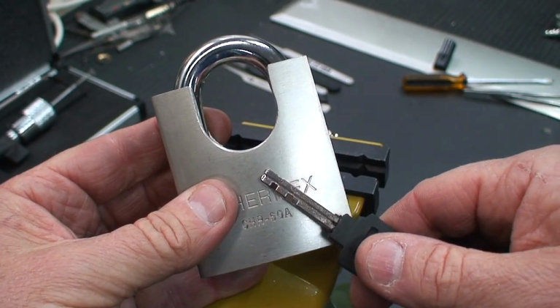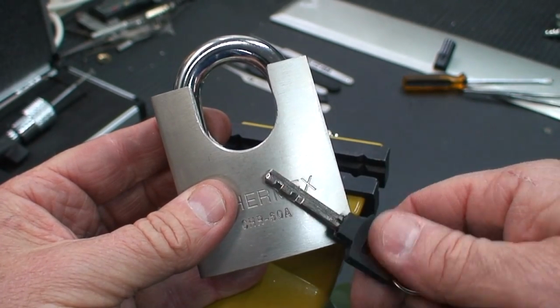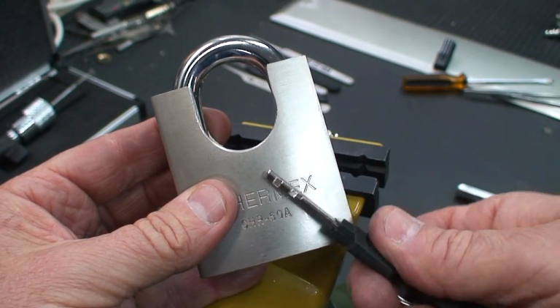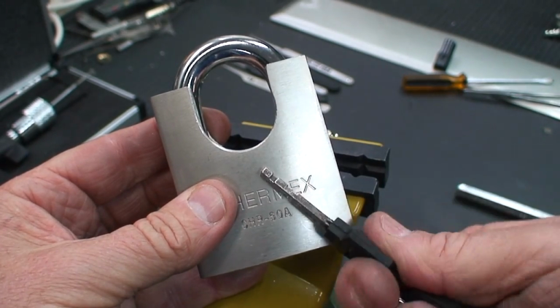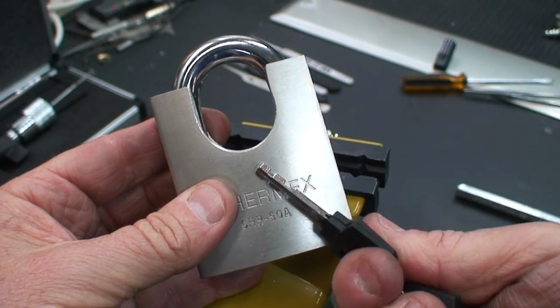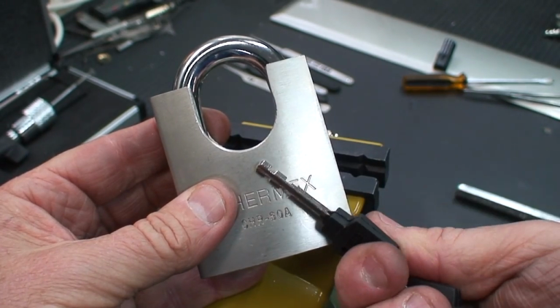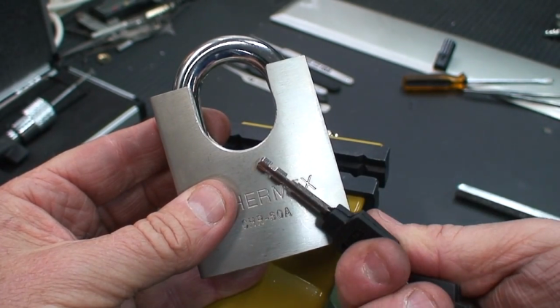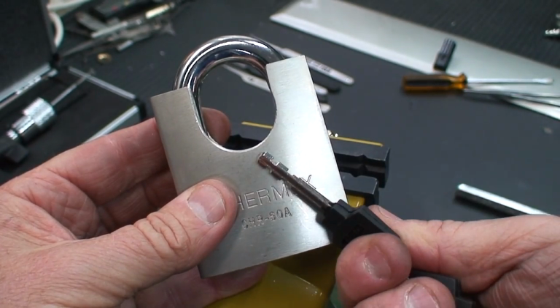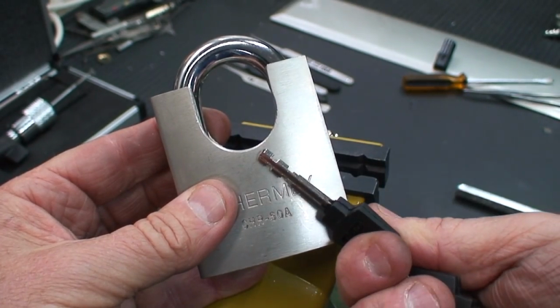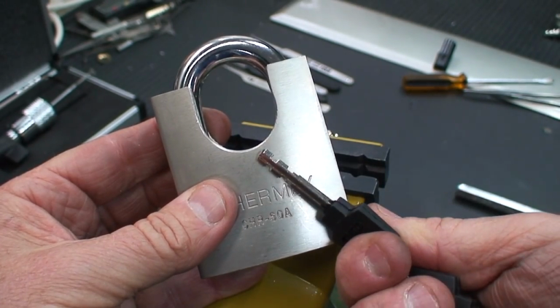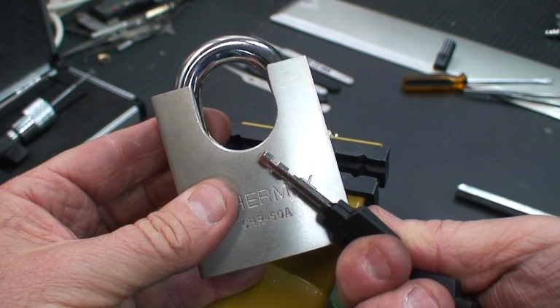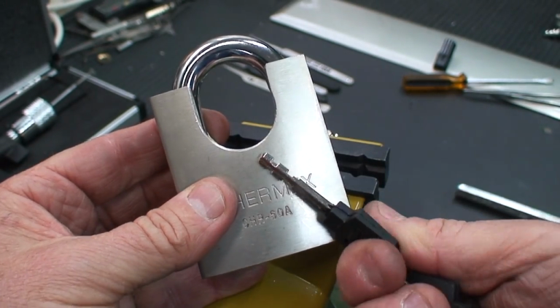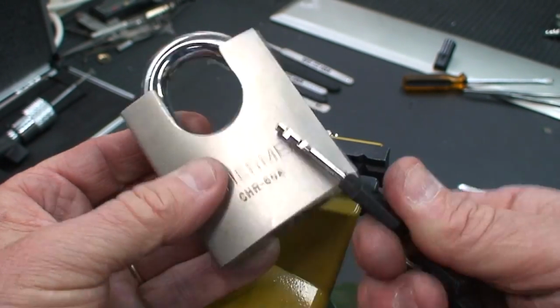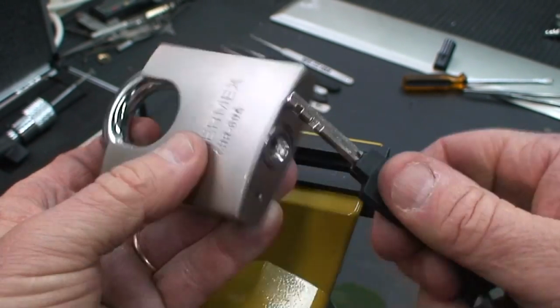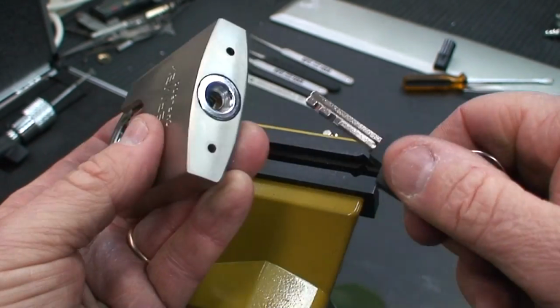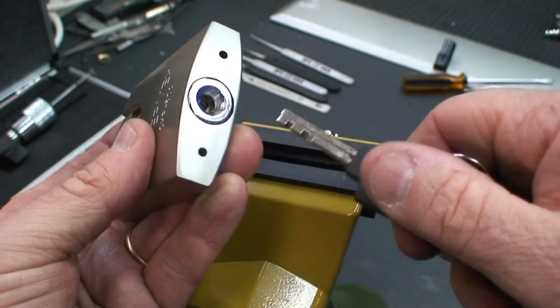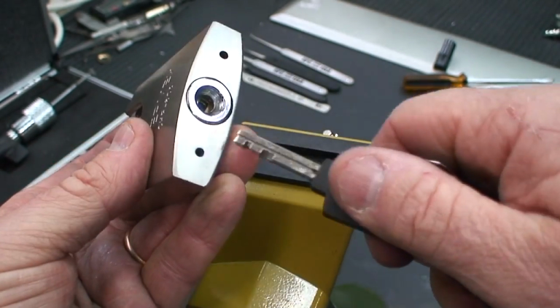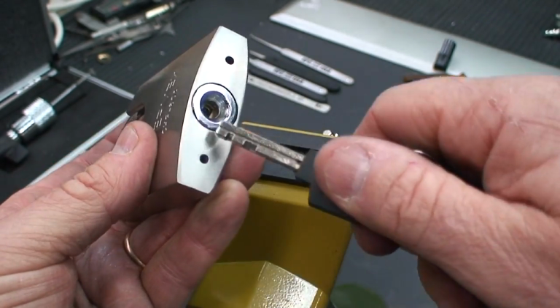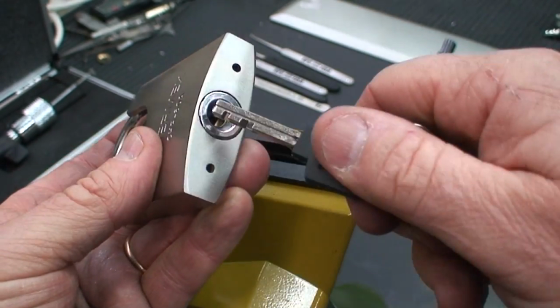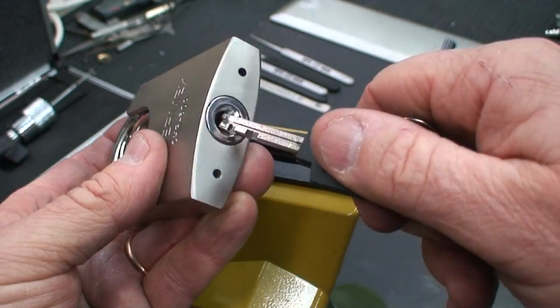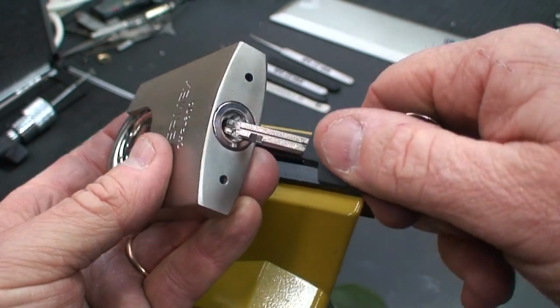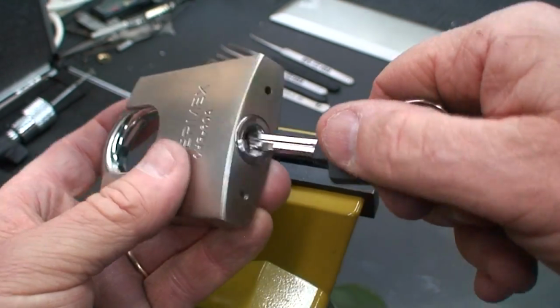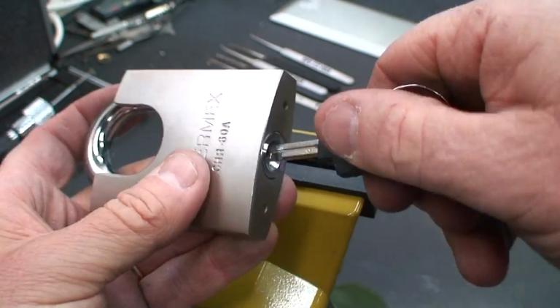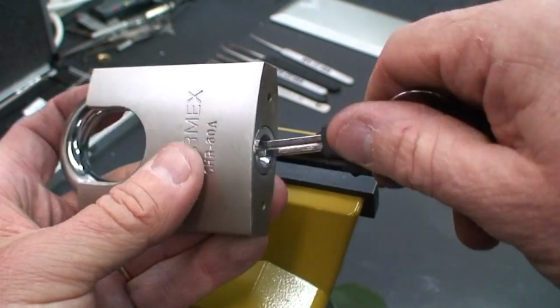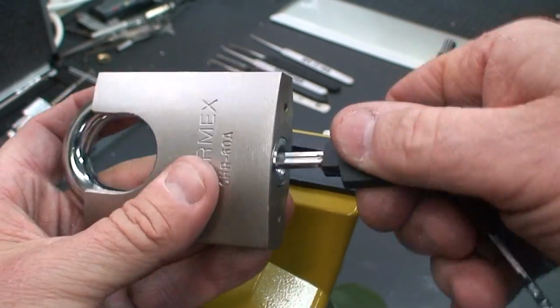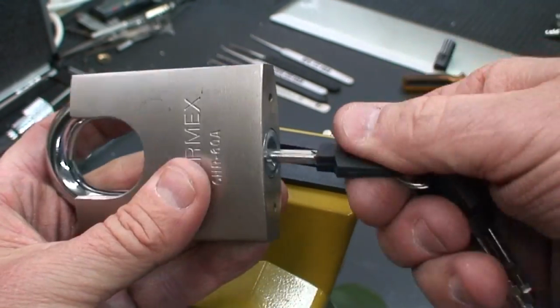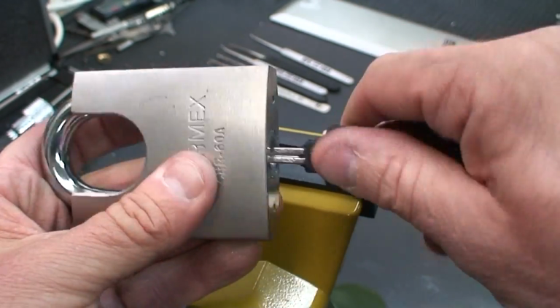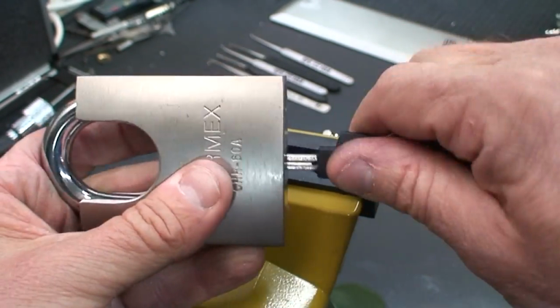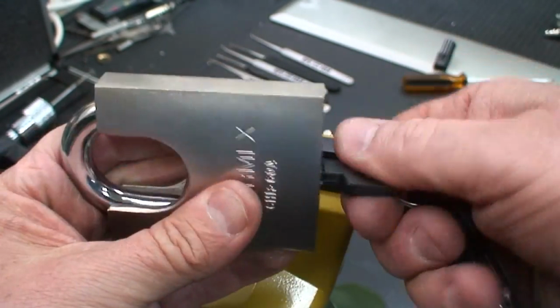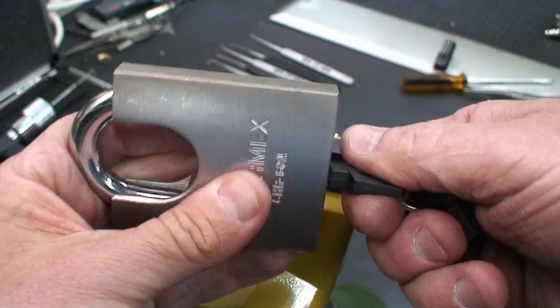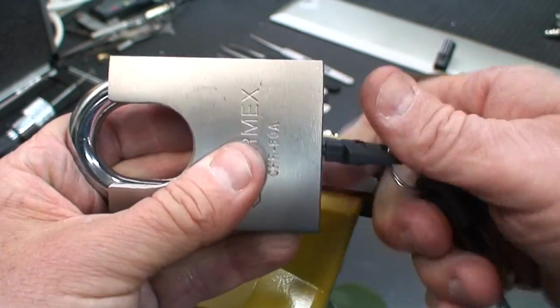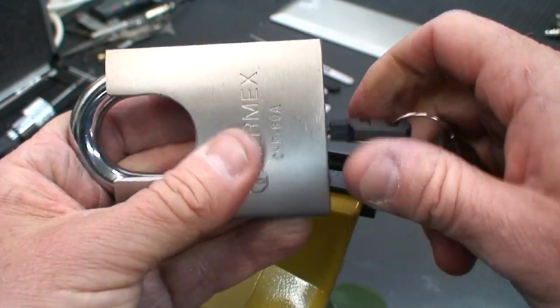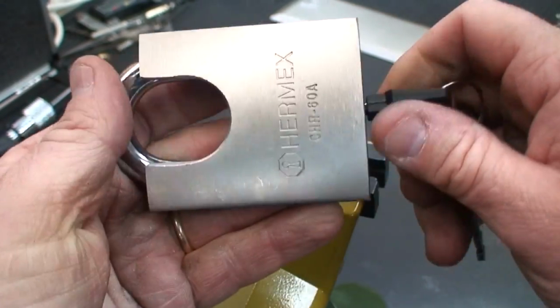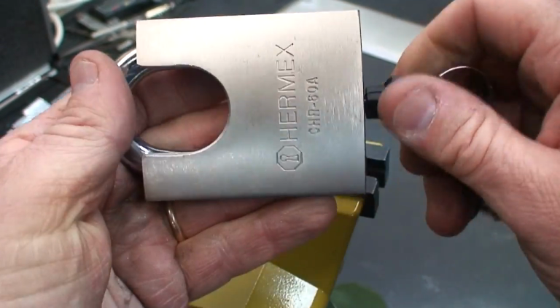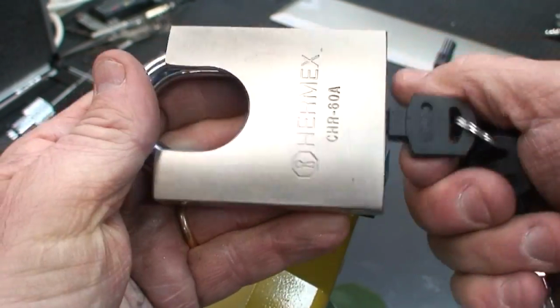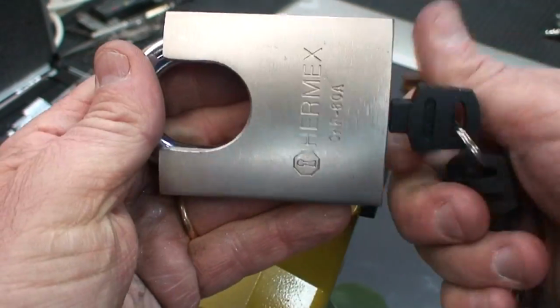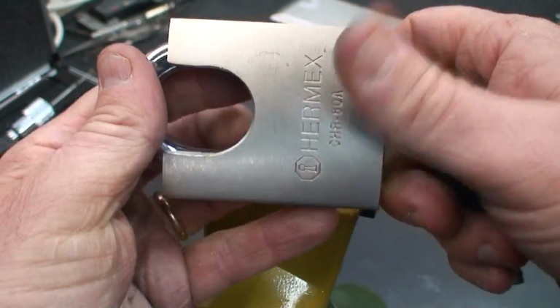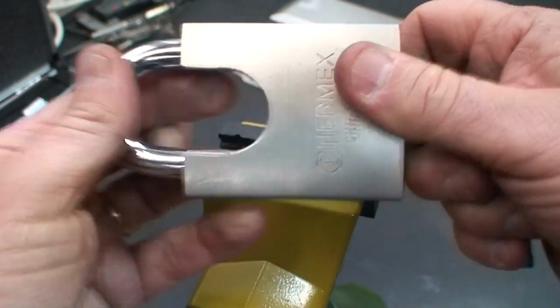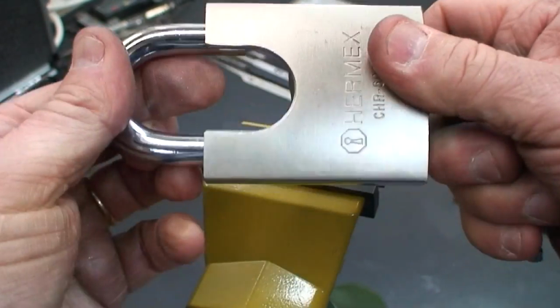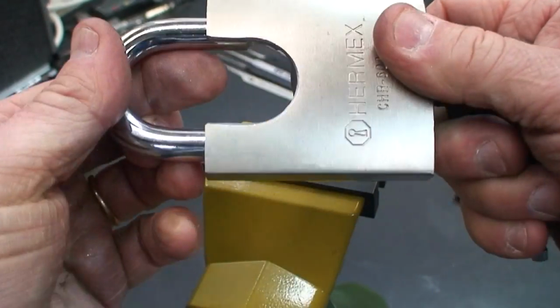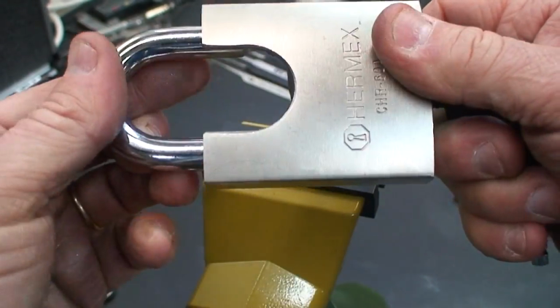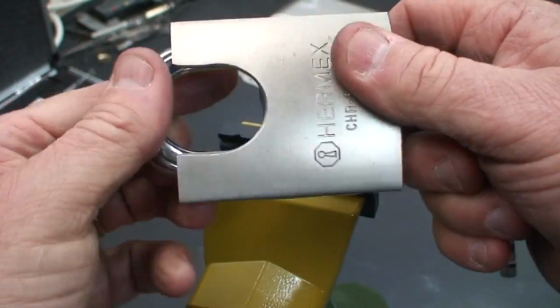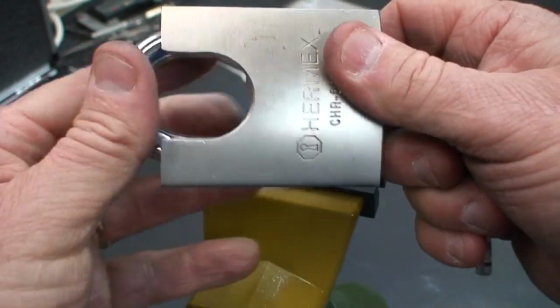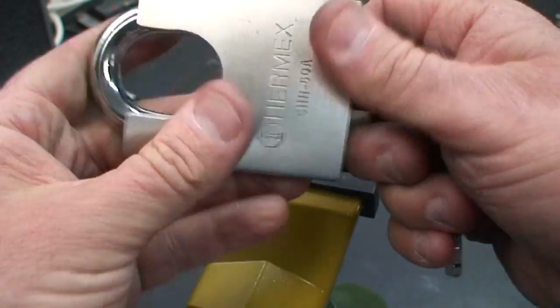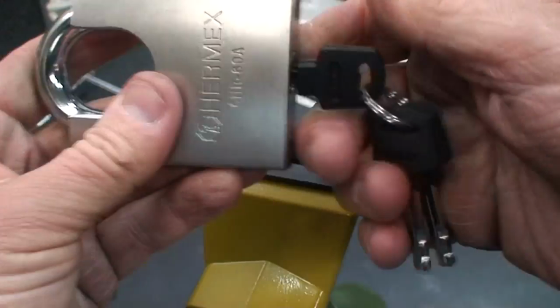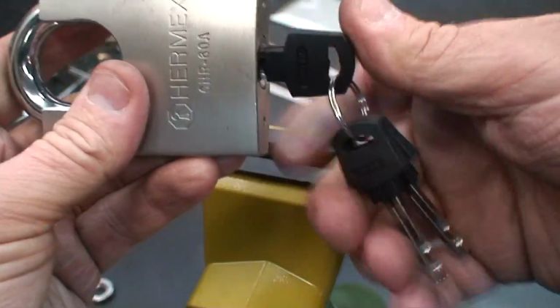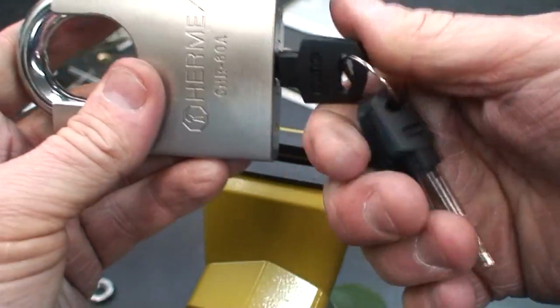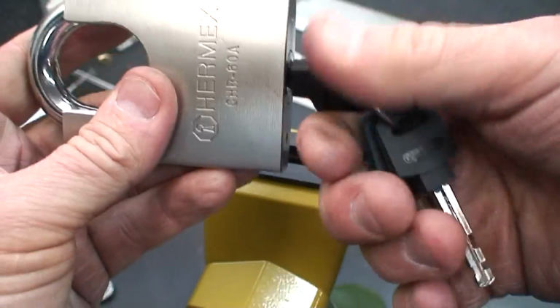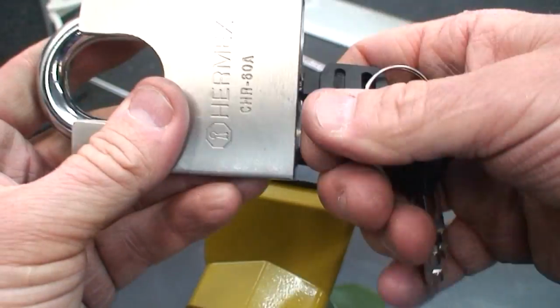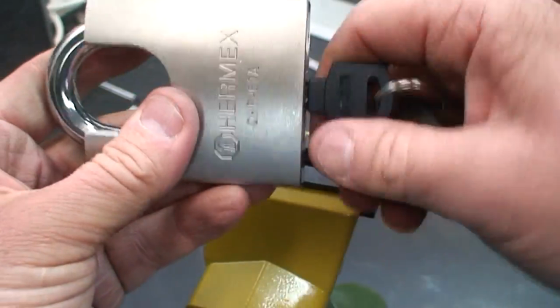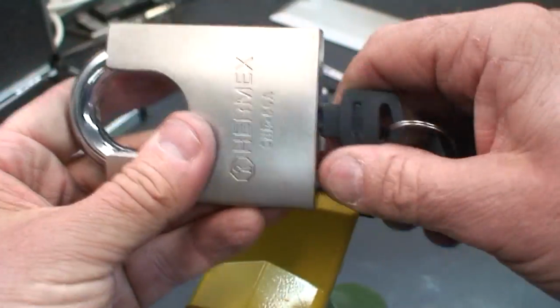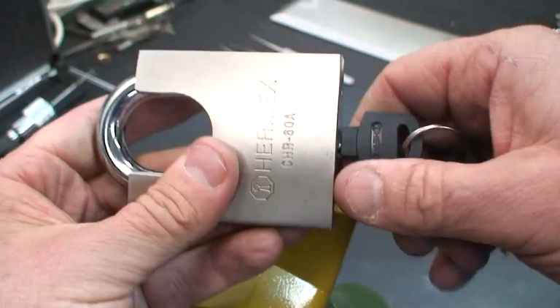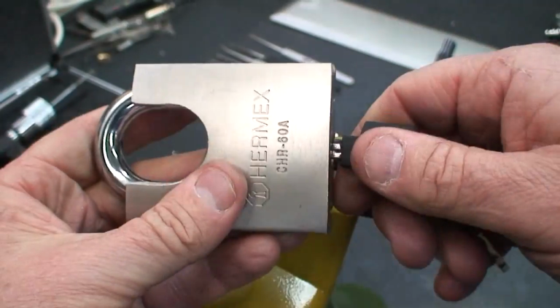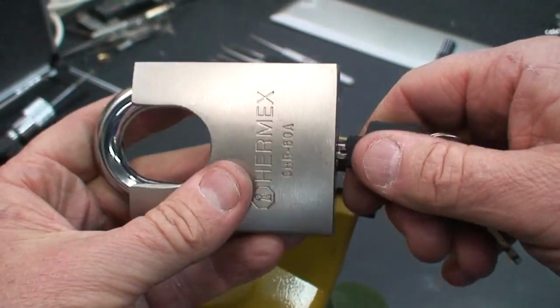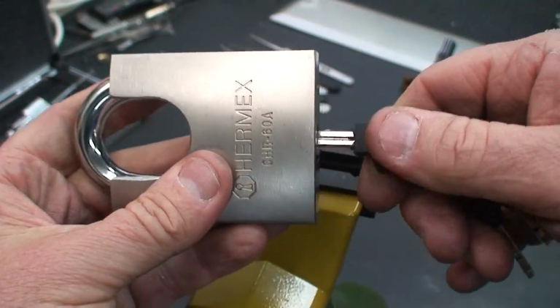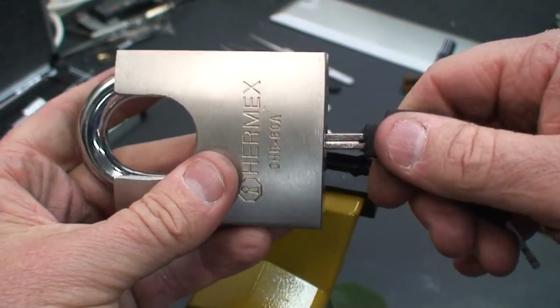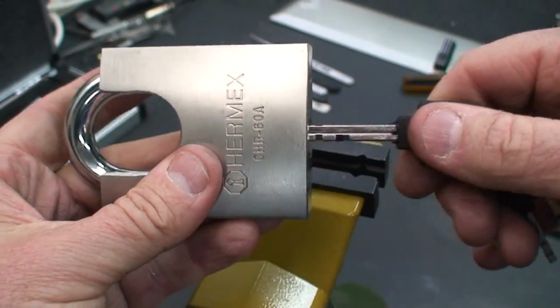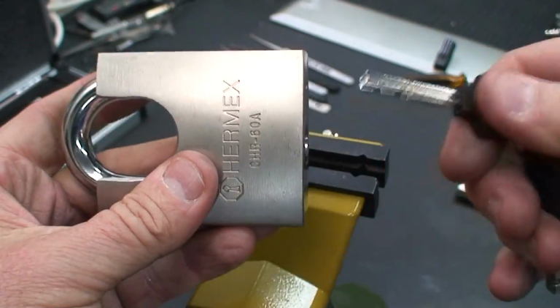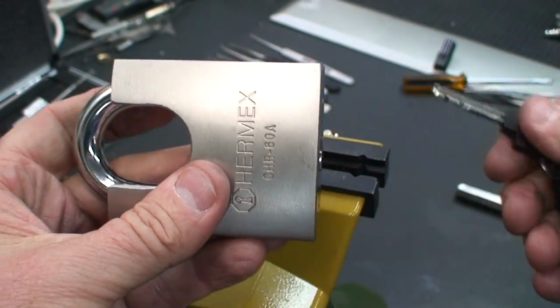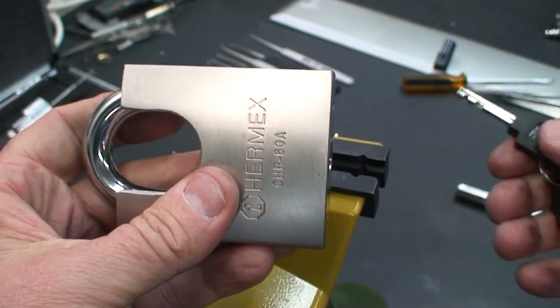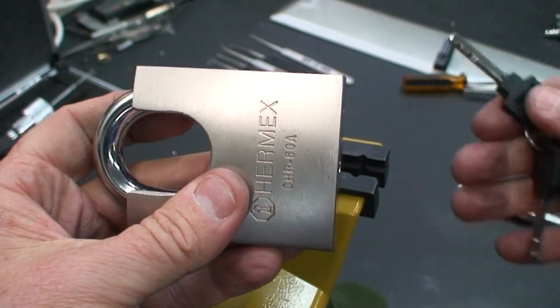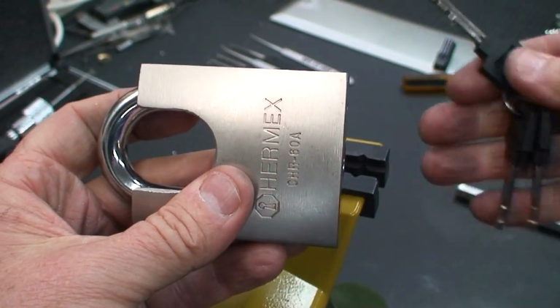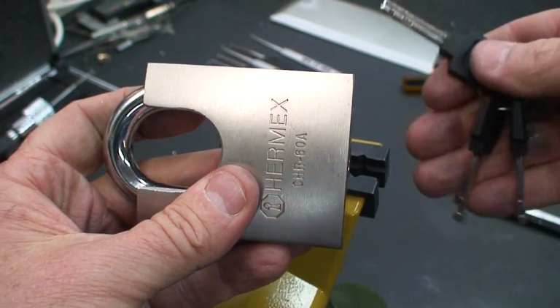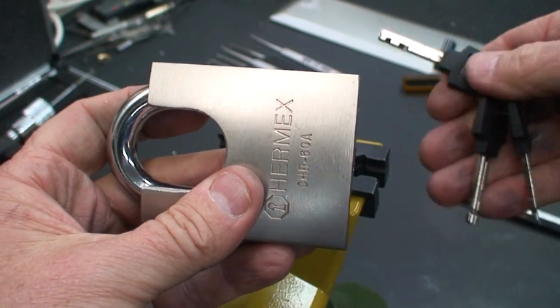The lock has a pretty high quality key. It is a fully functional lock so far. We're going to fix that in just a moment.